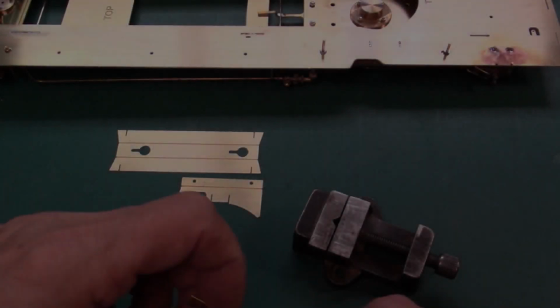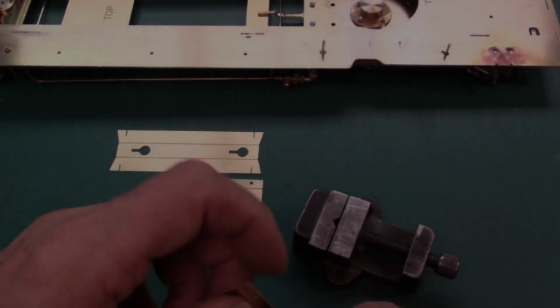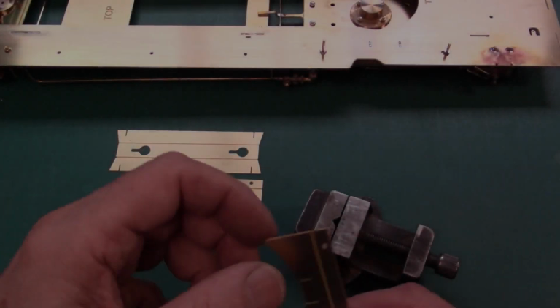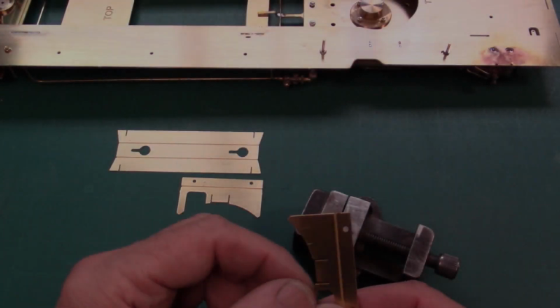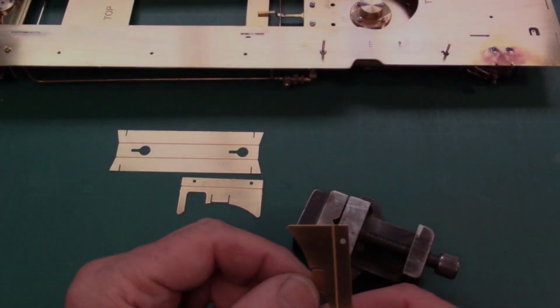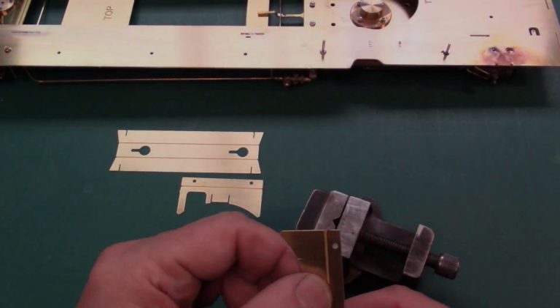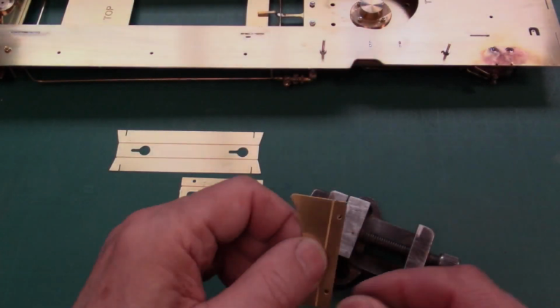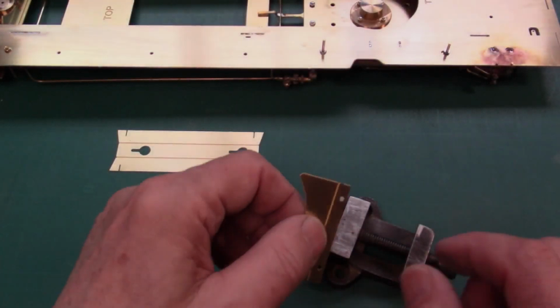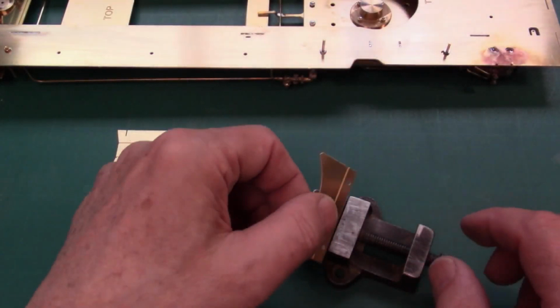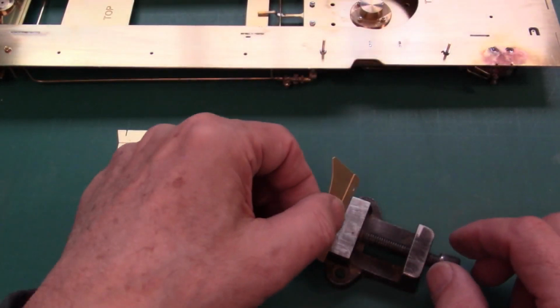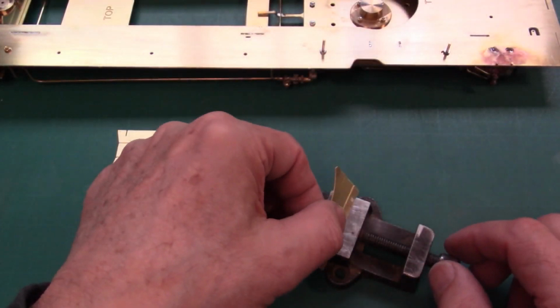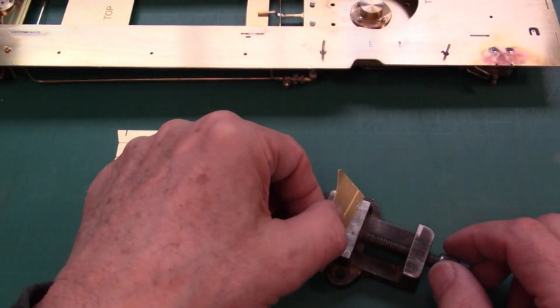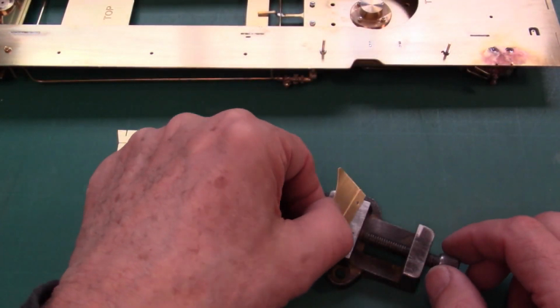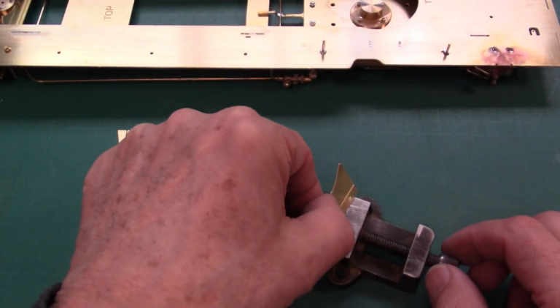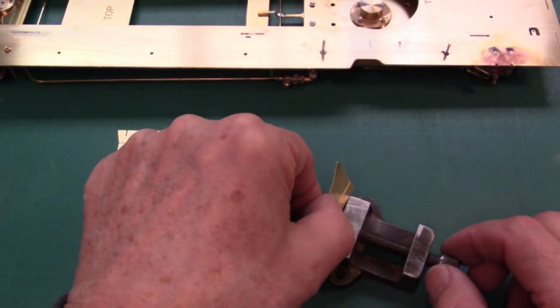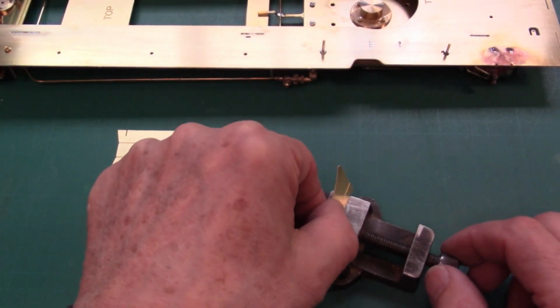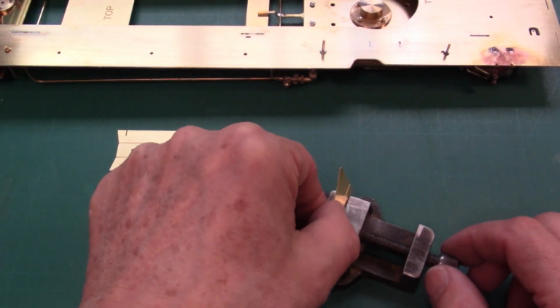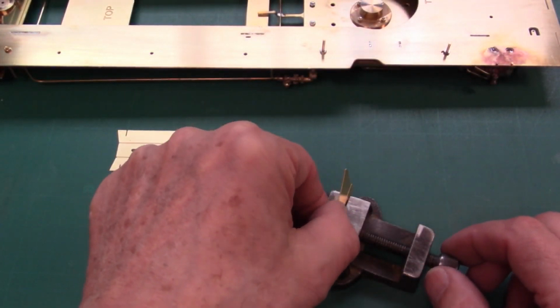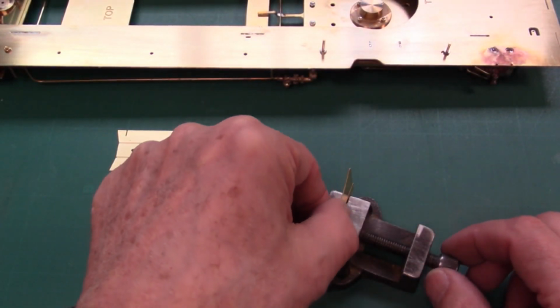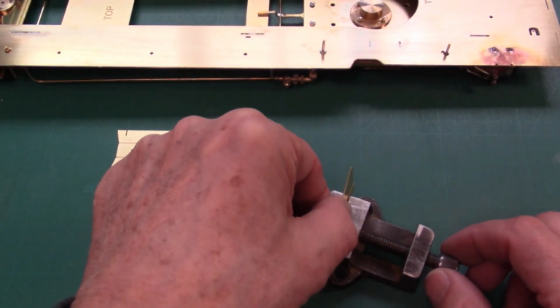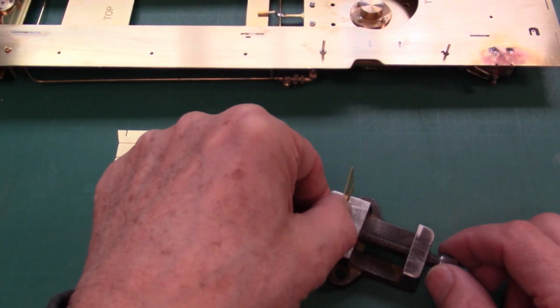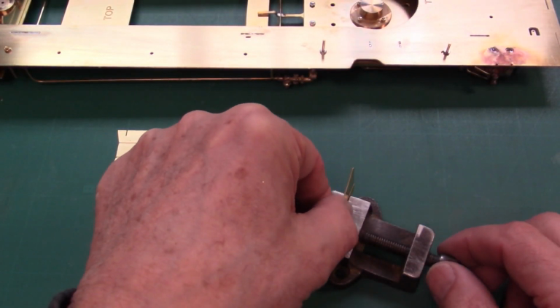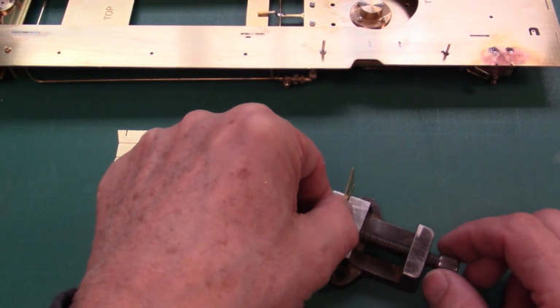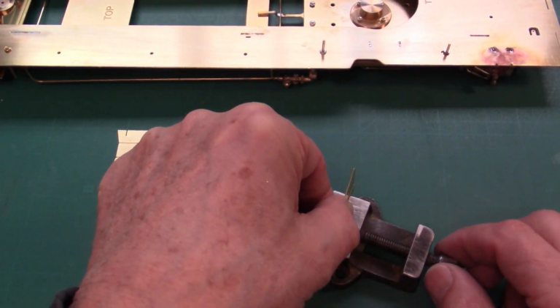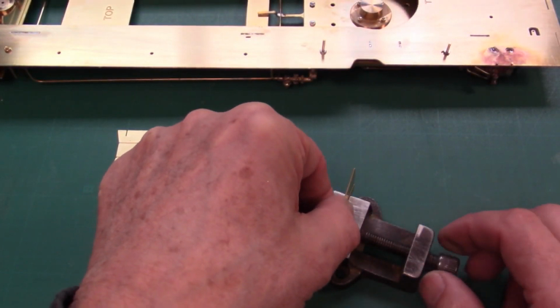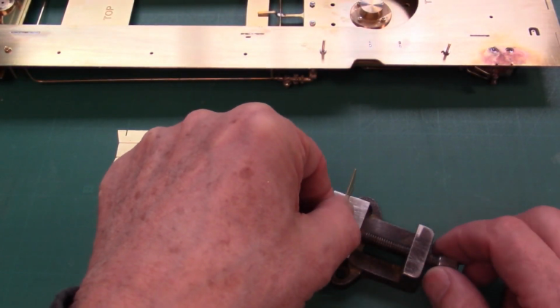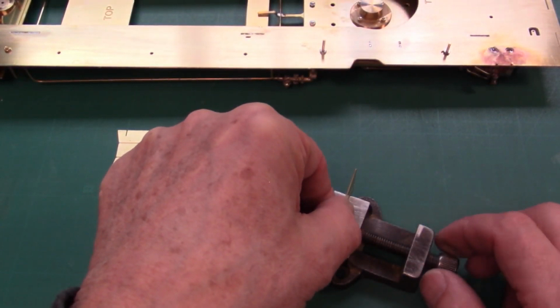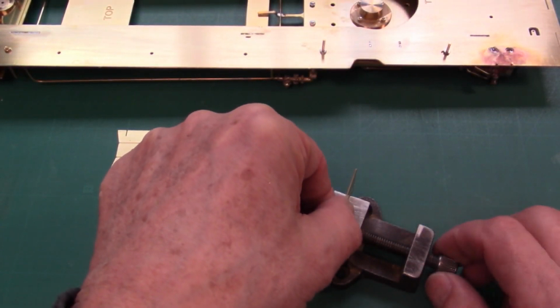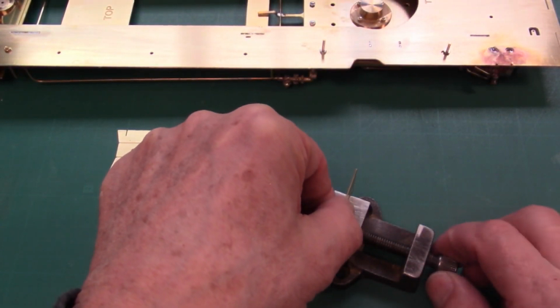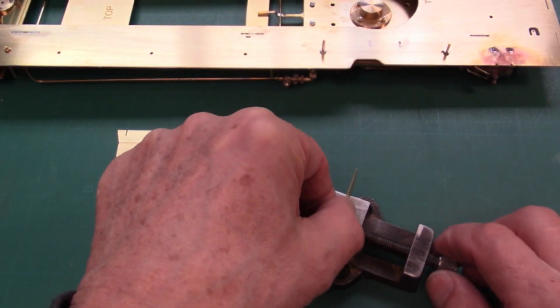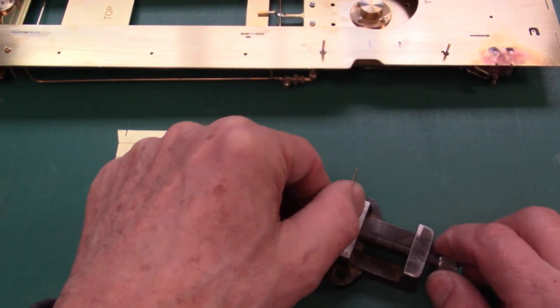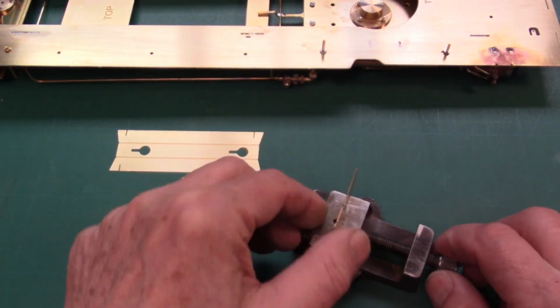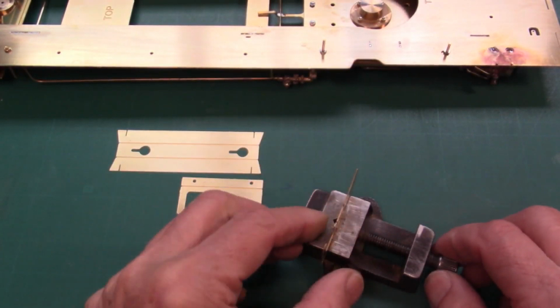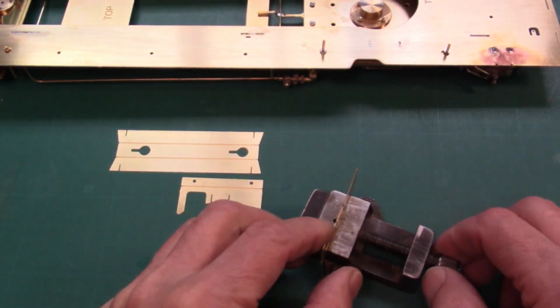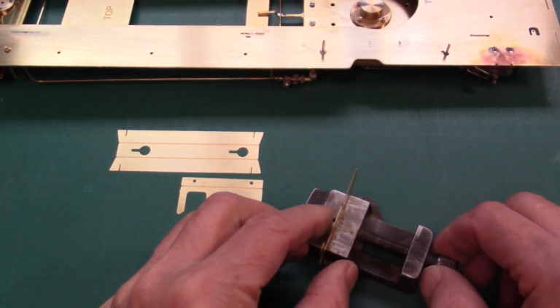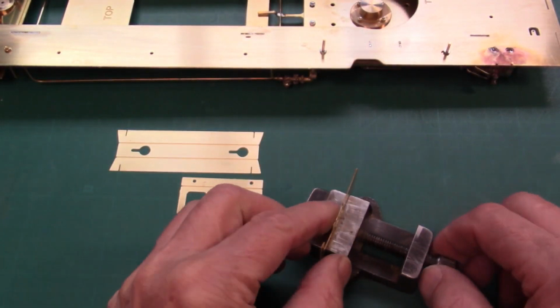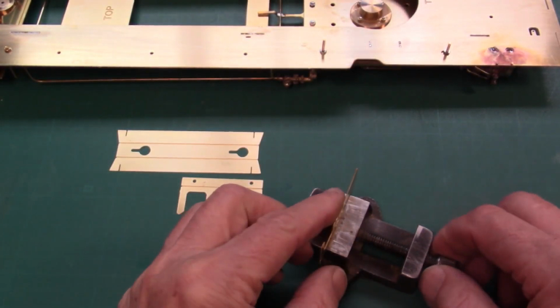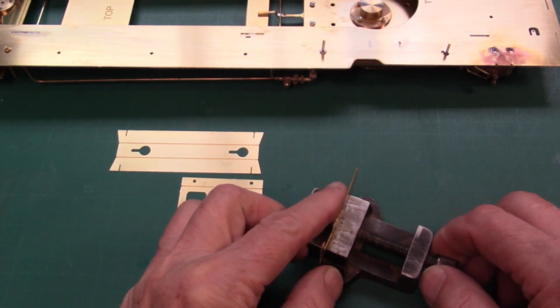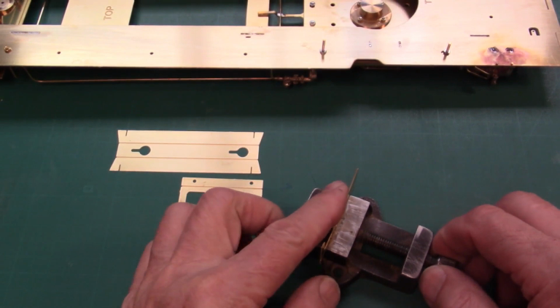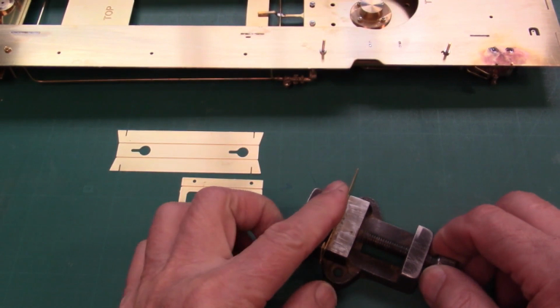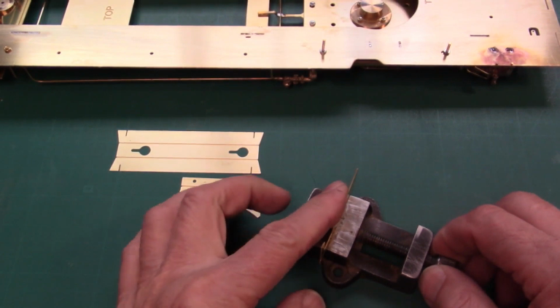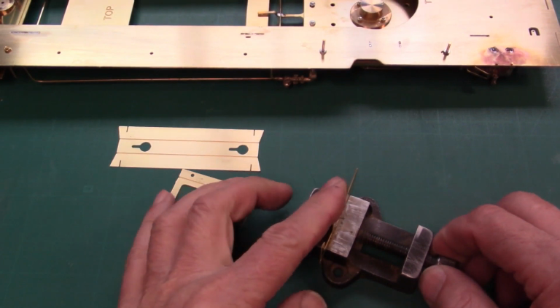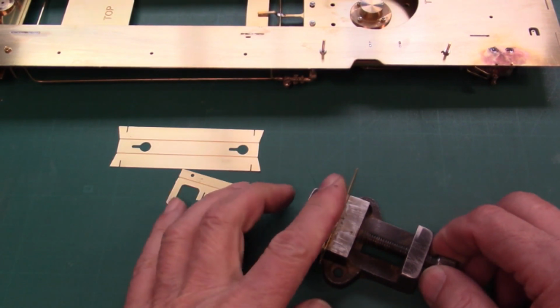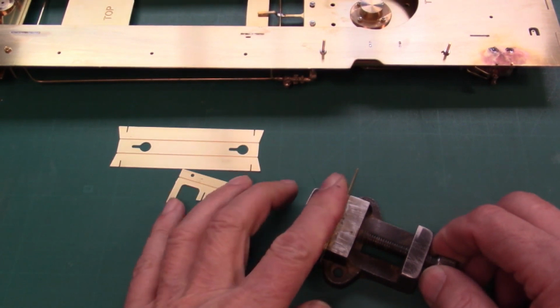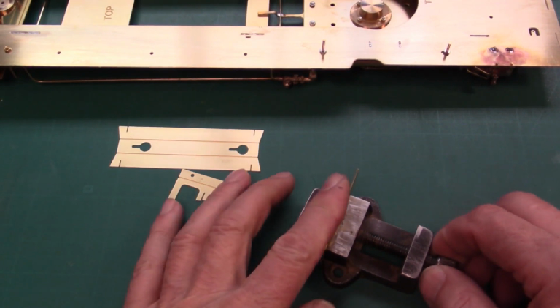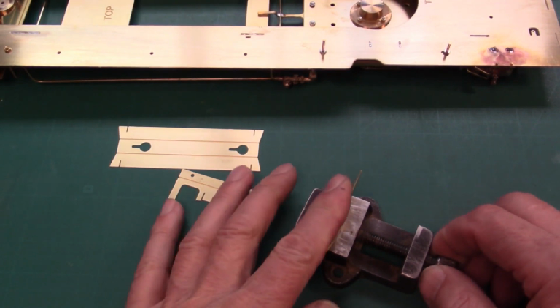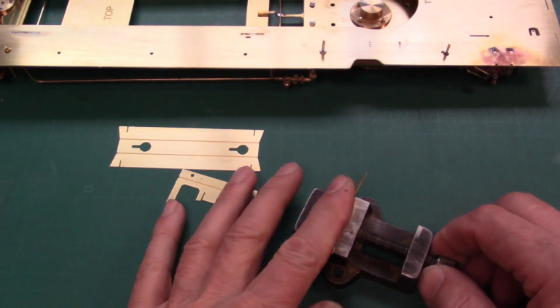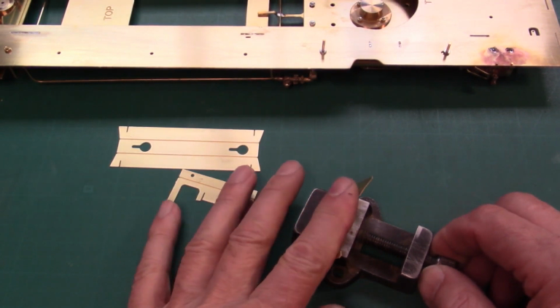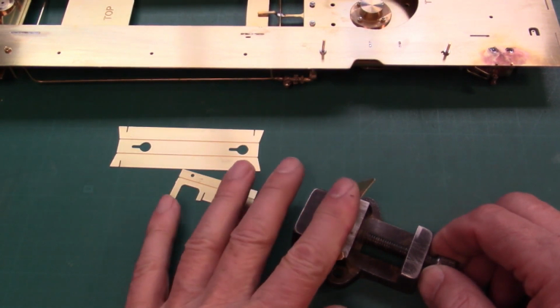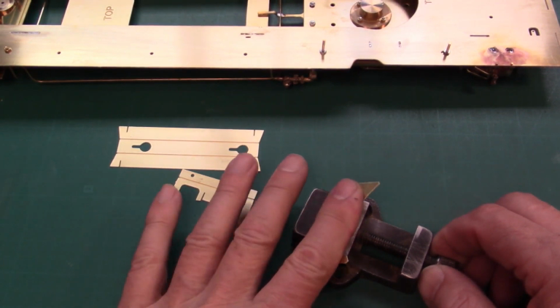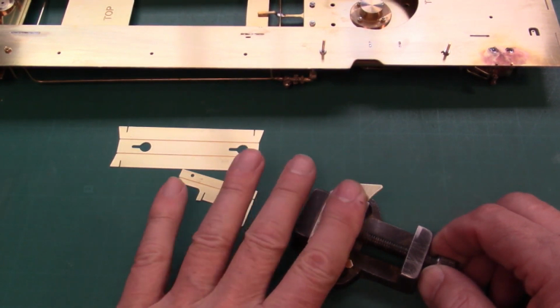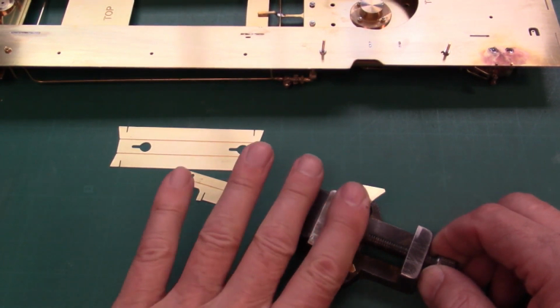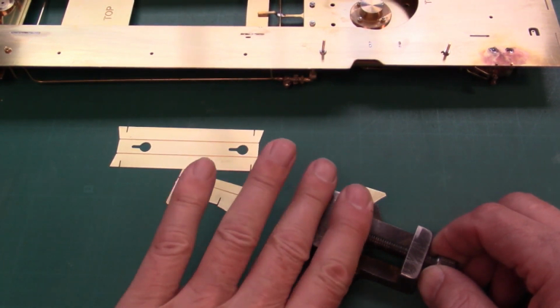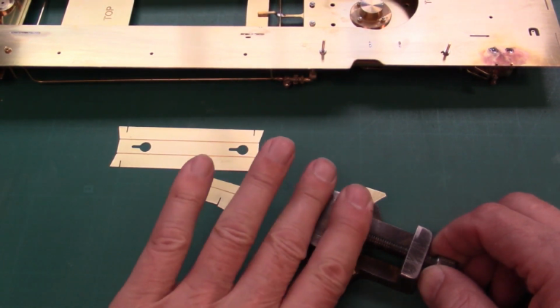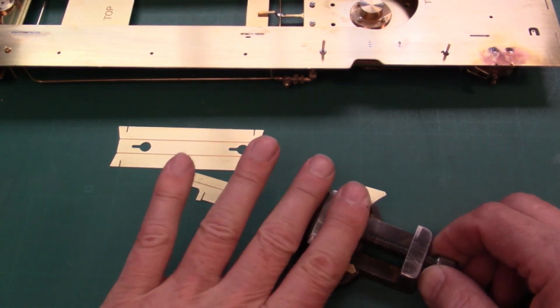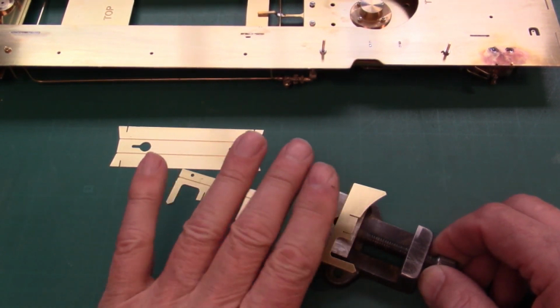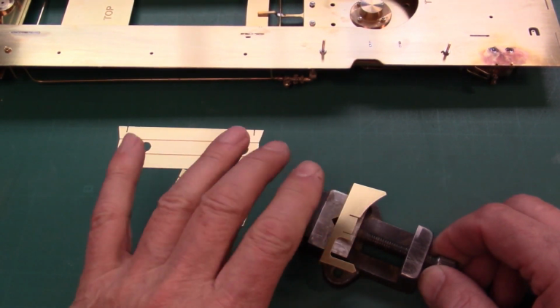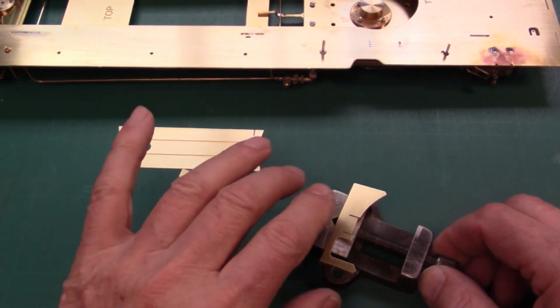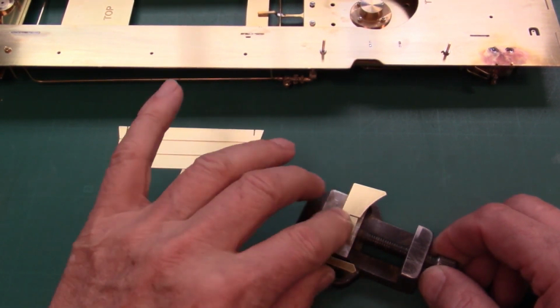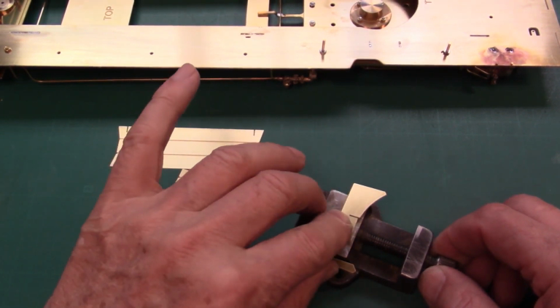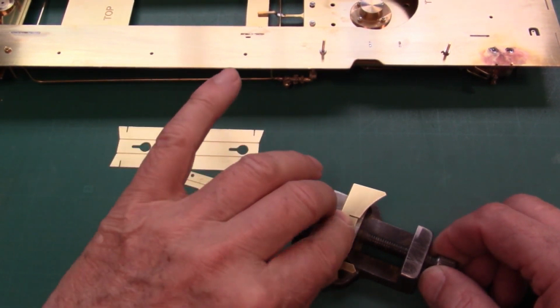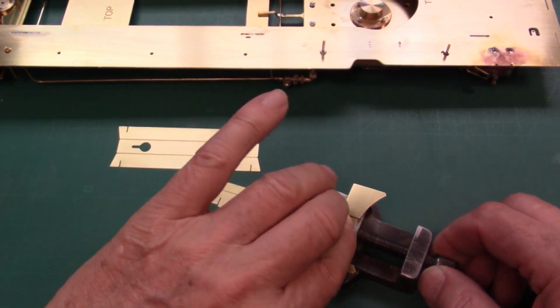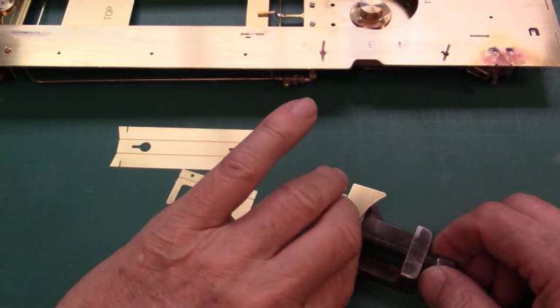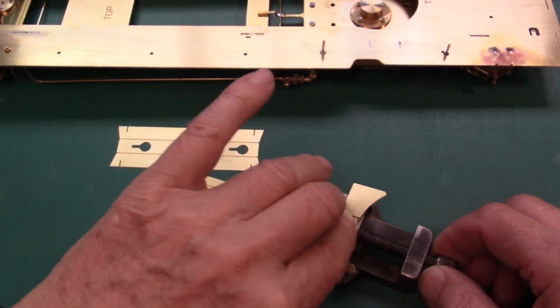The pilot mounting gets assembled and later screwed along with the ash box to the frame.